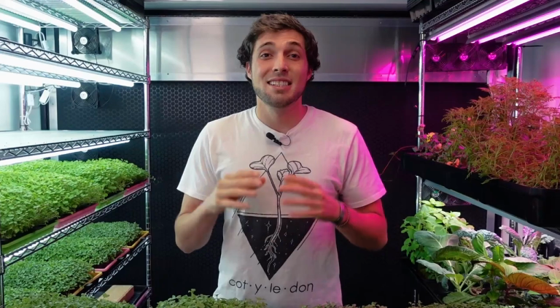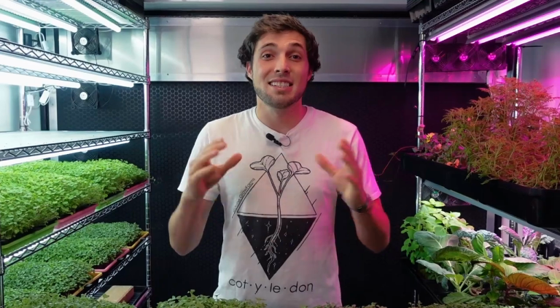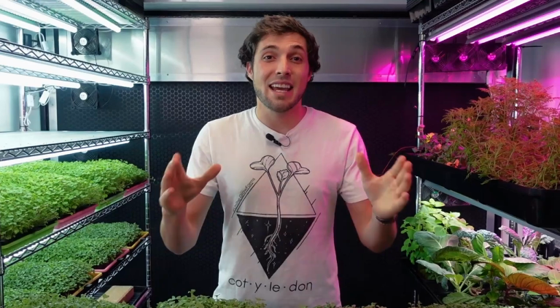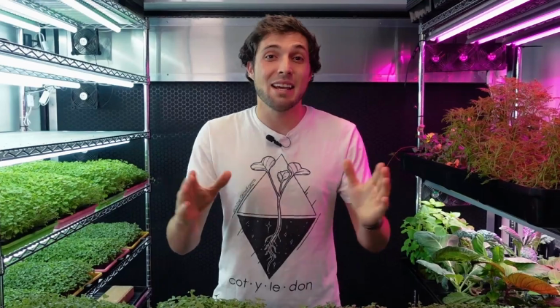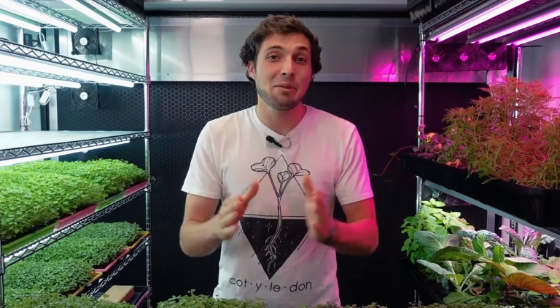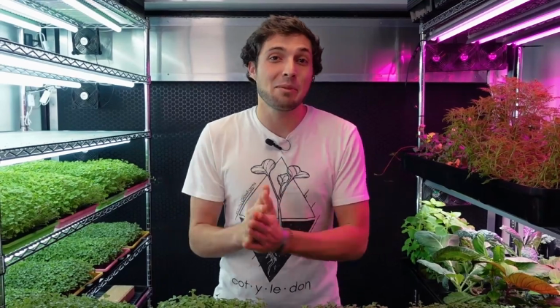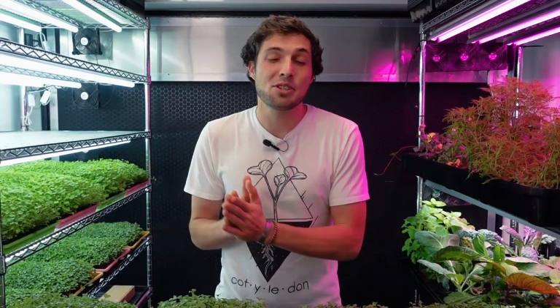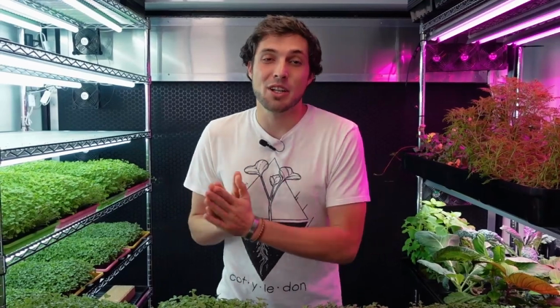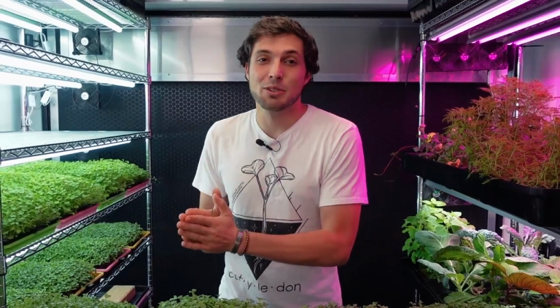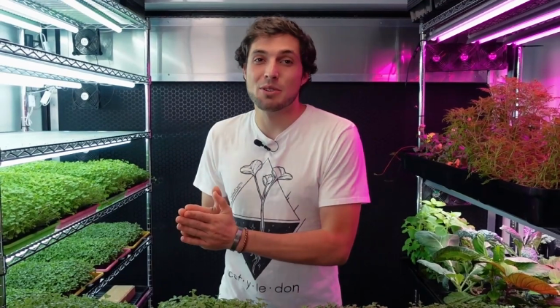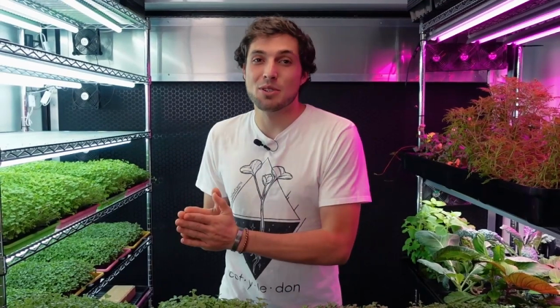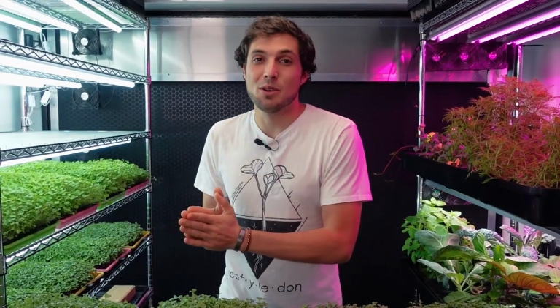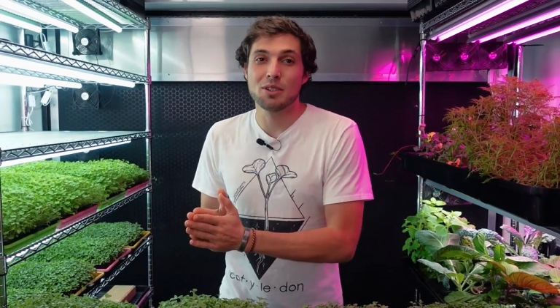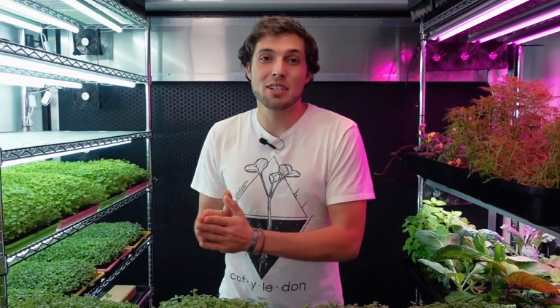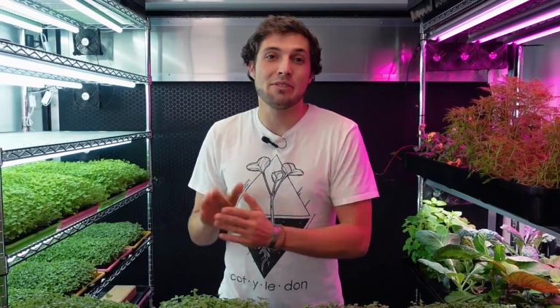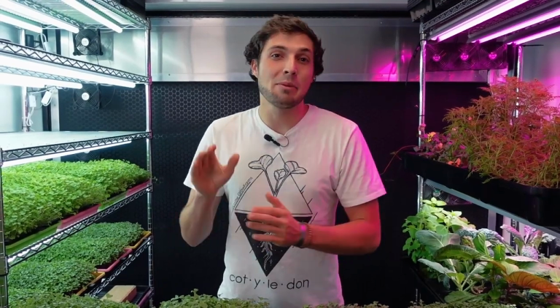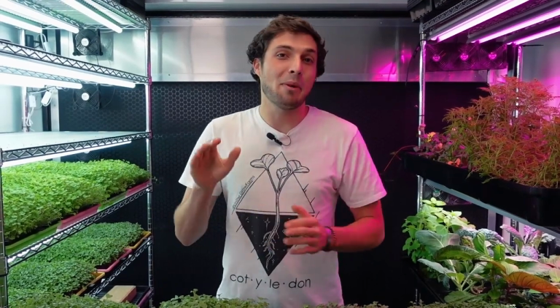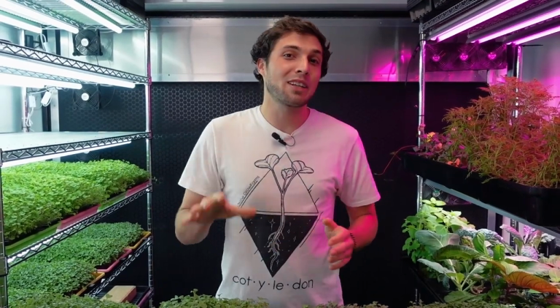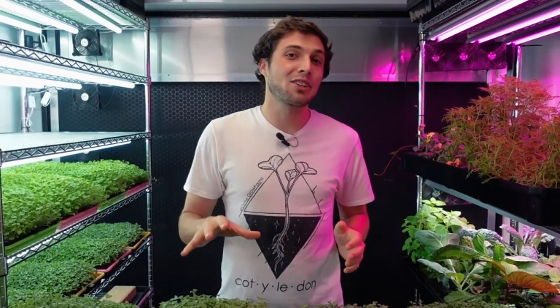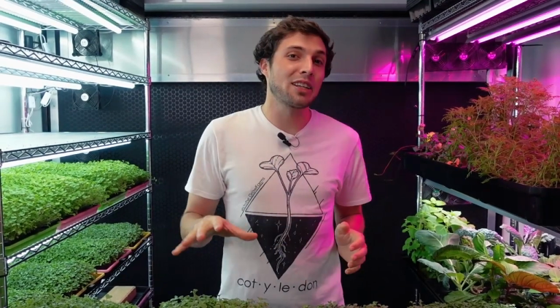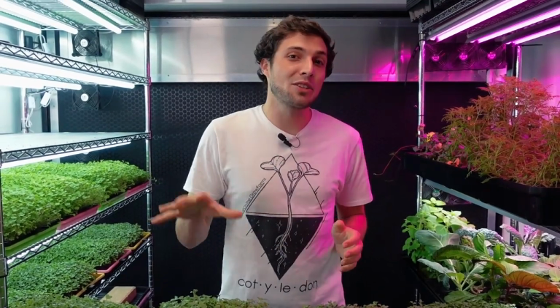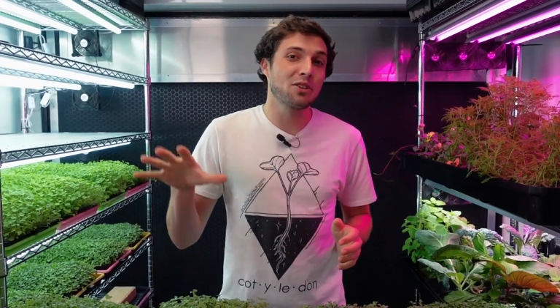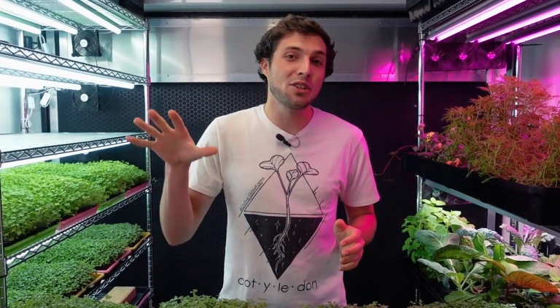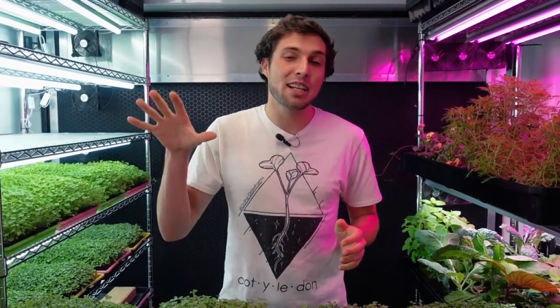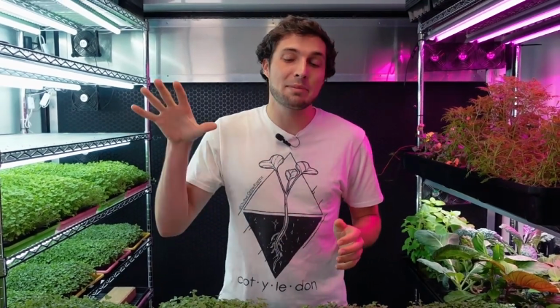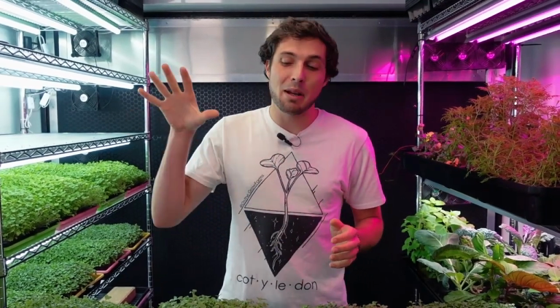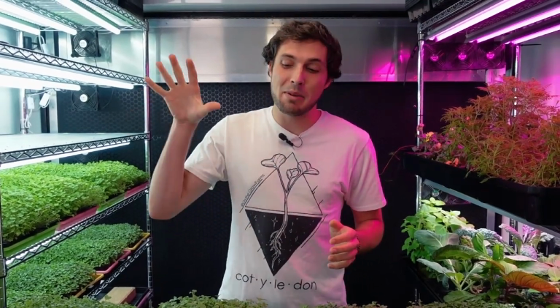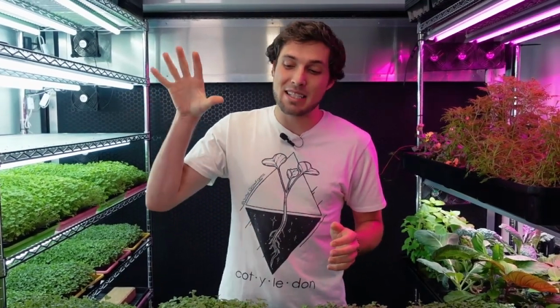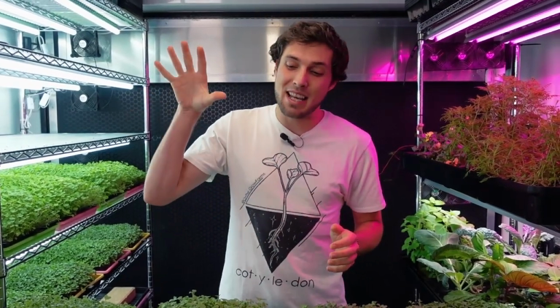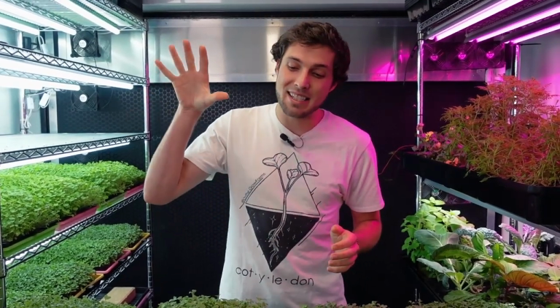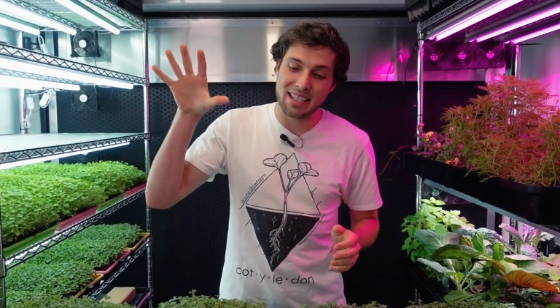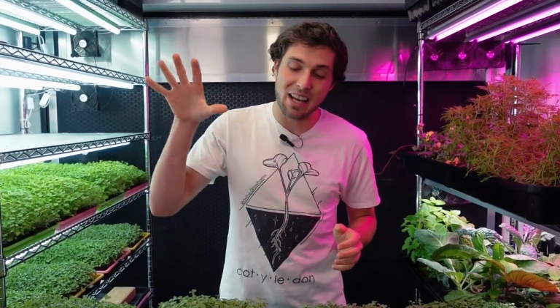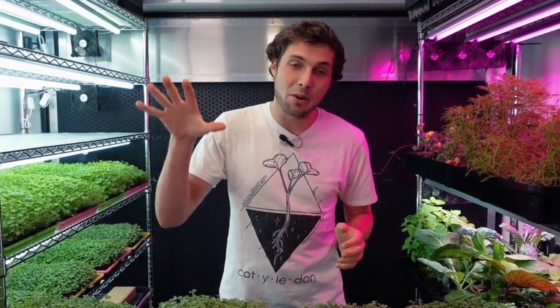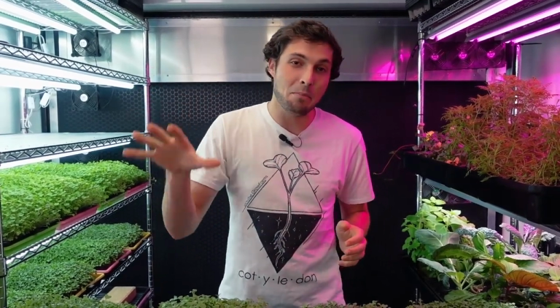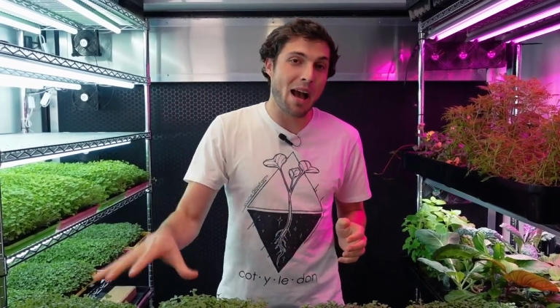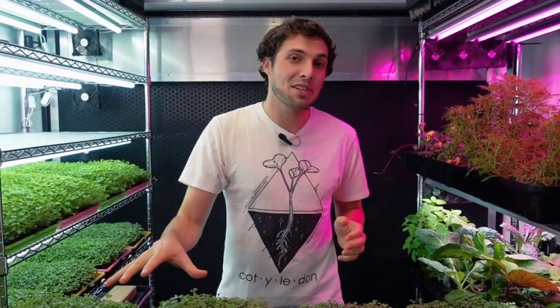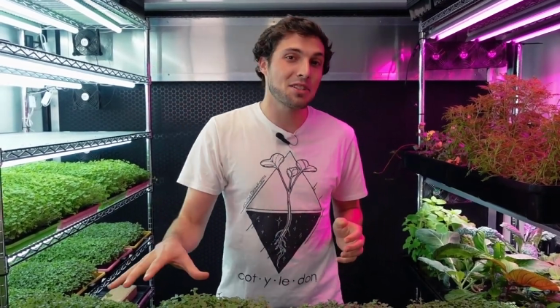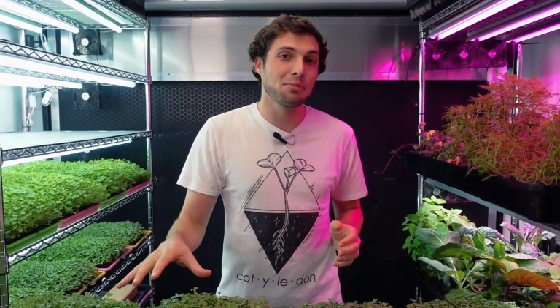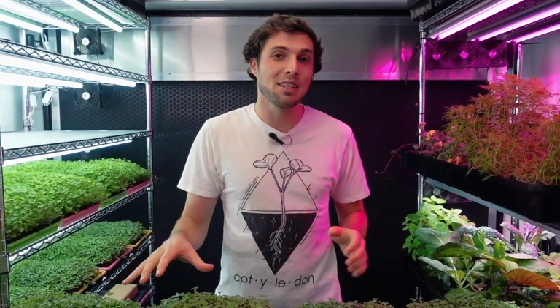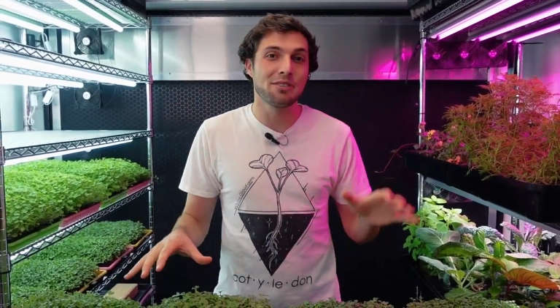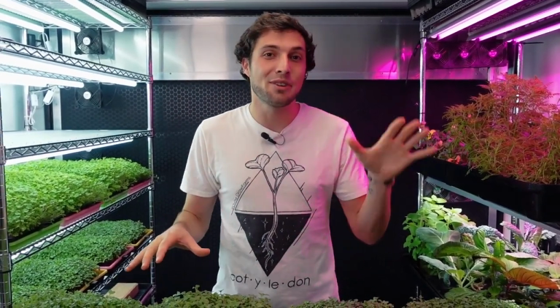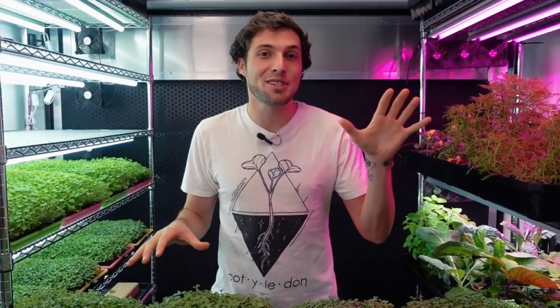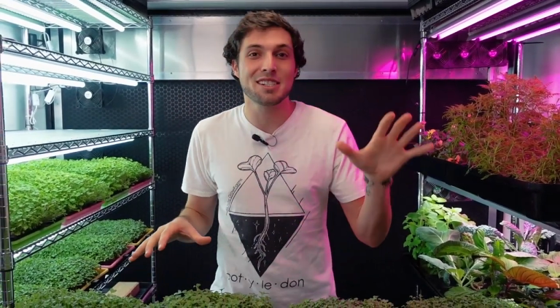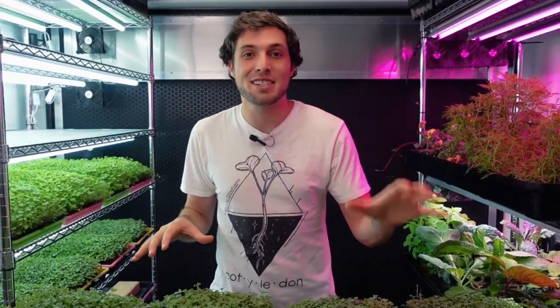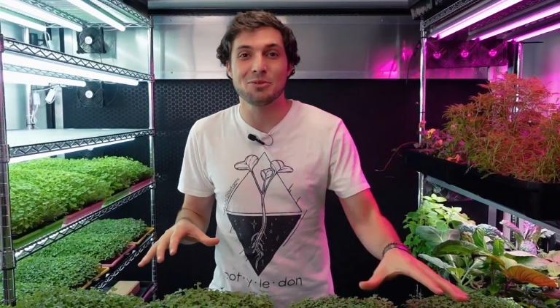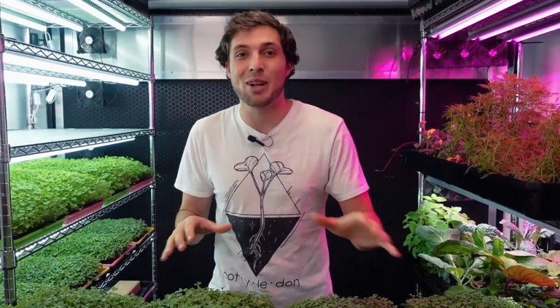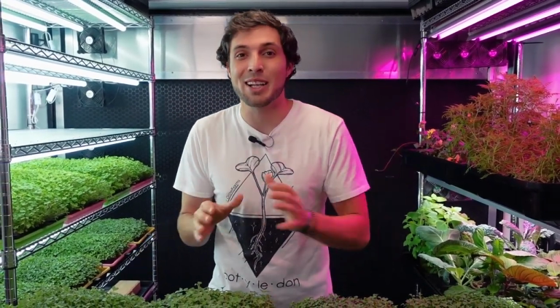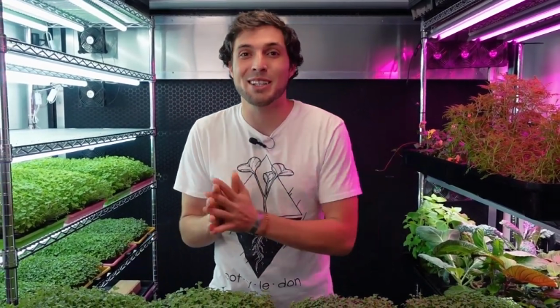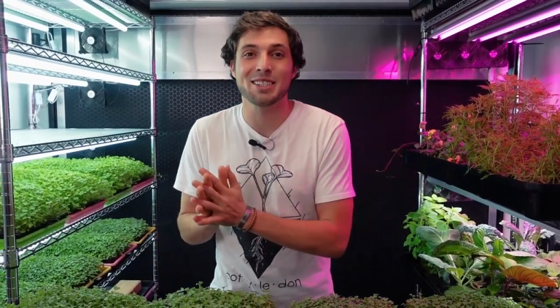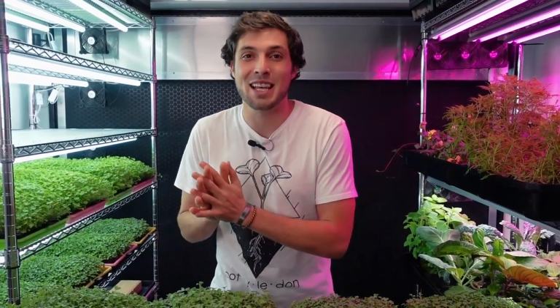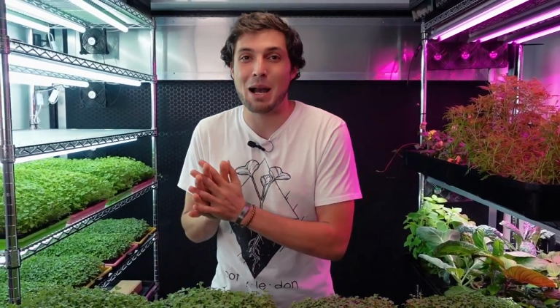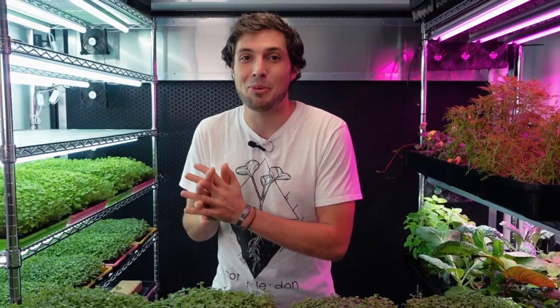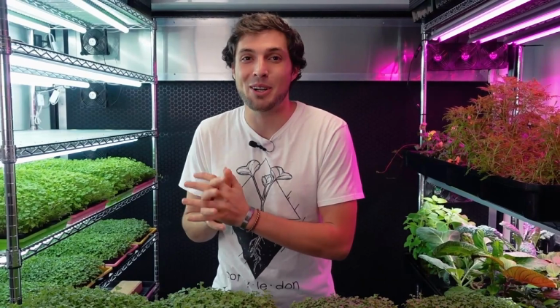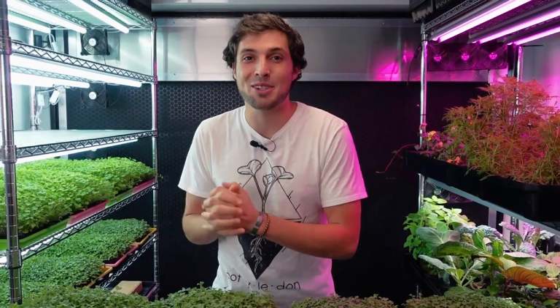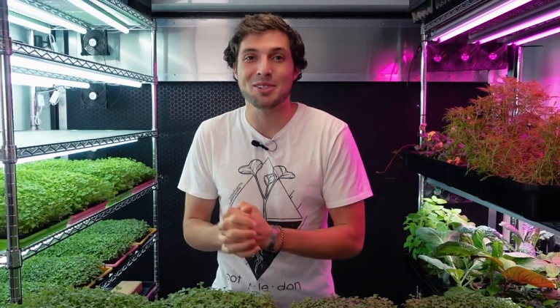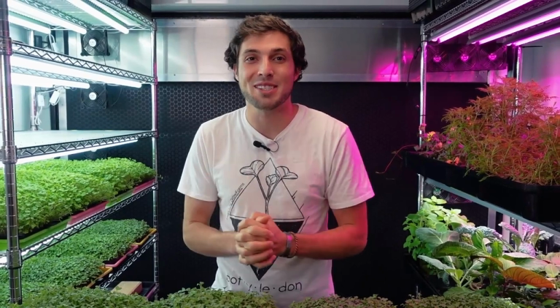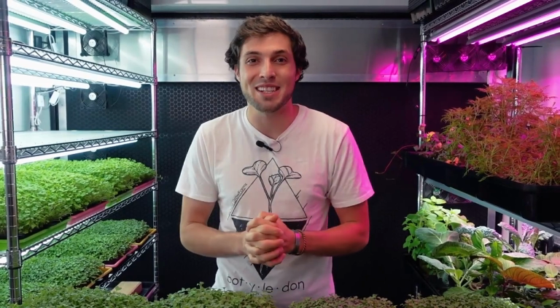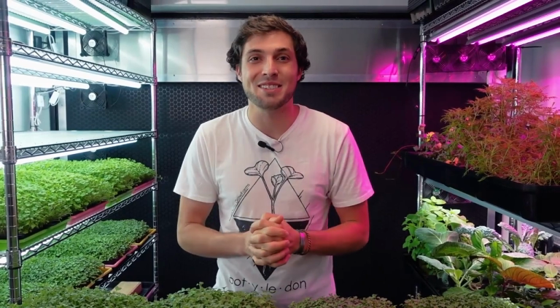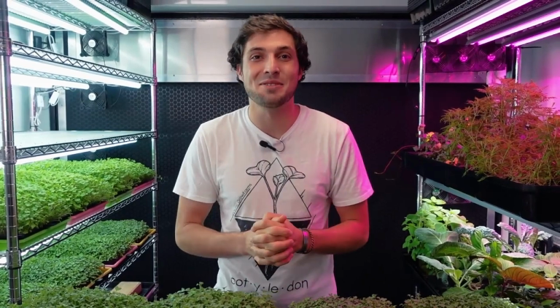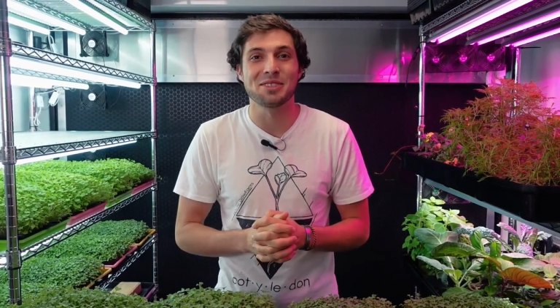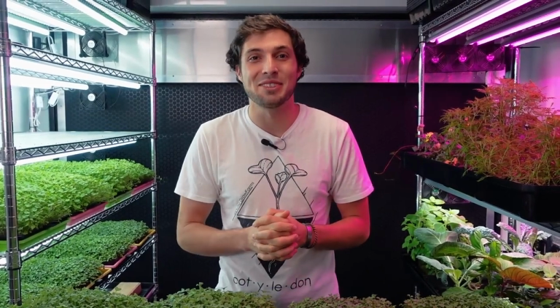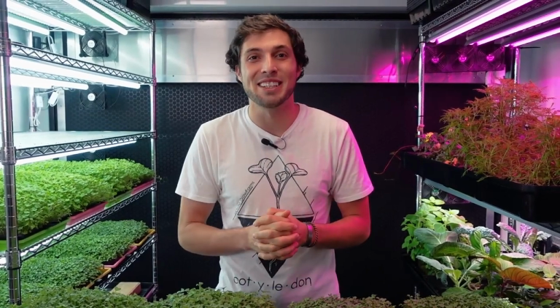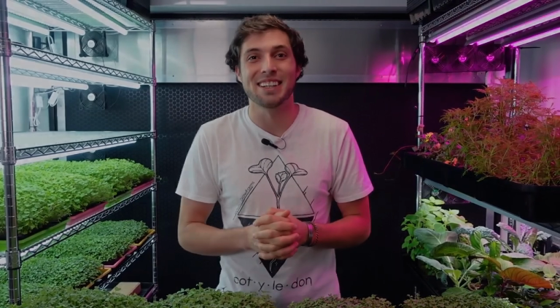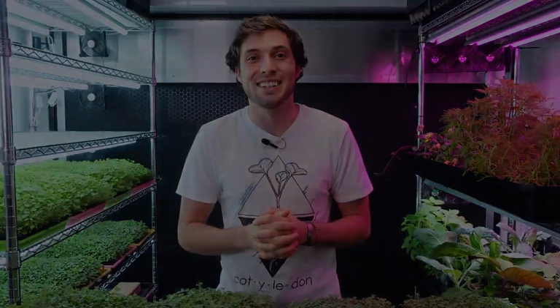Today I'm going to be sharing the results of a microgreen nutrient experiment testing out Master Blend versus regular tap water, so stay tuned for the video.